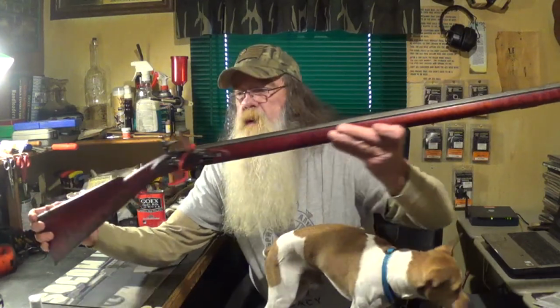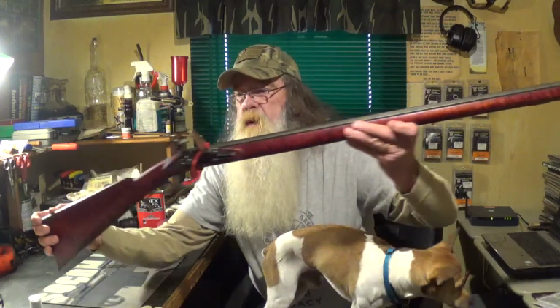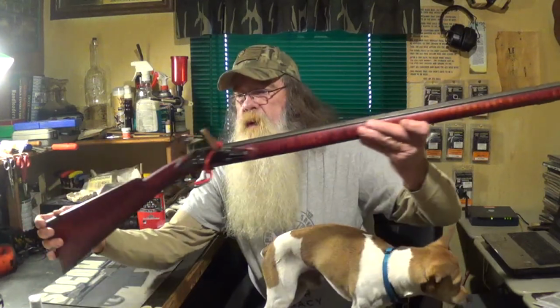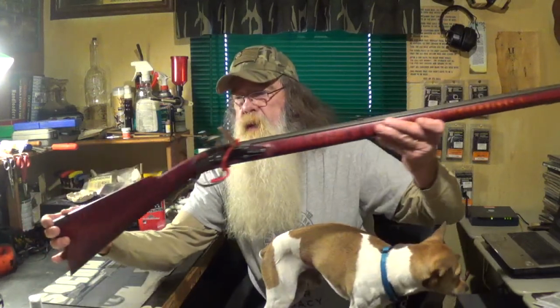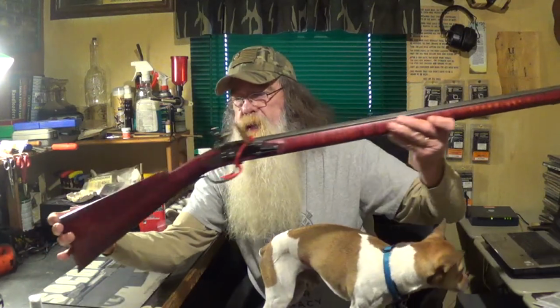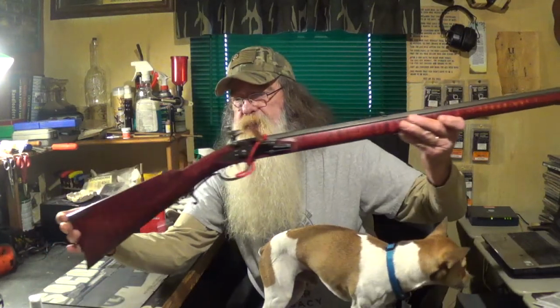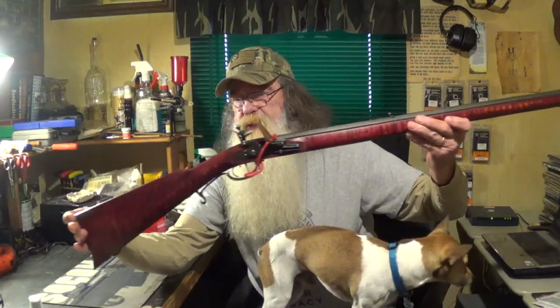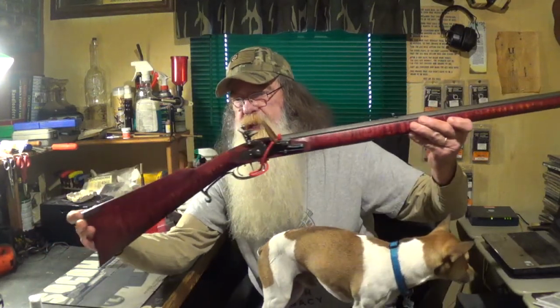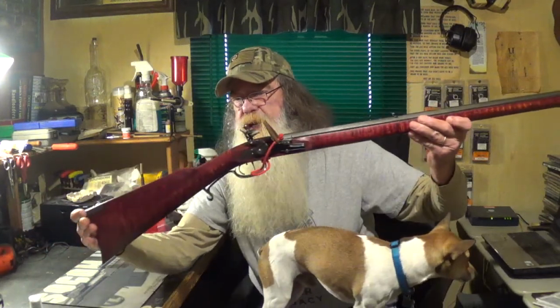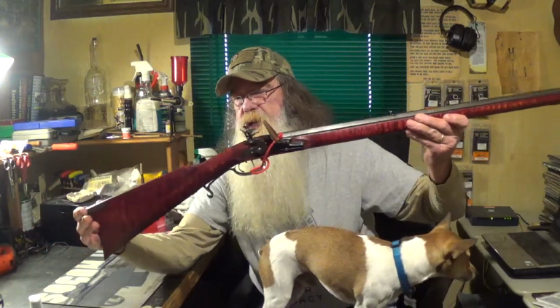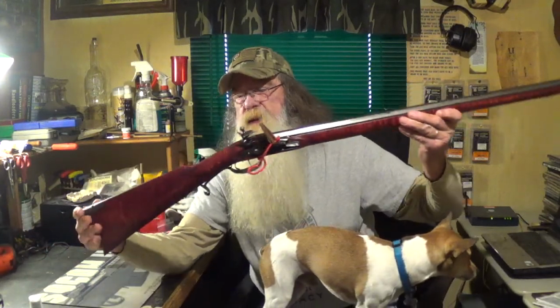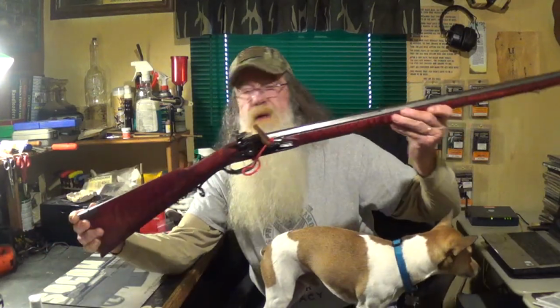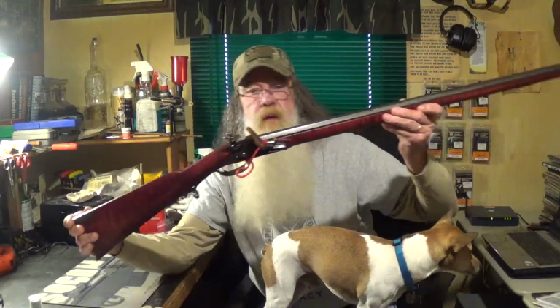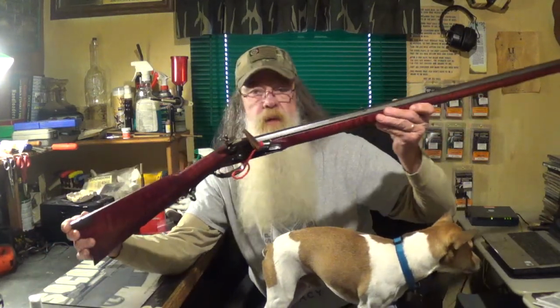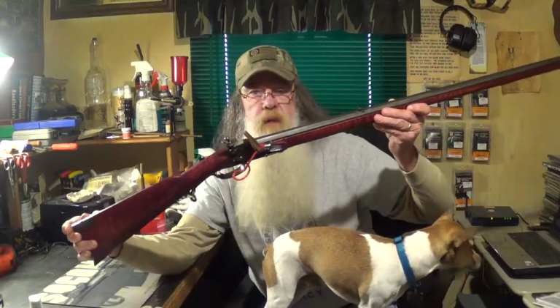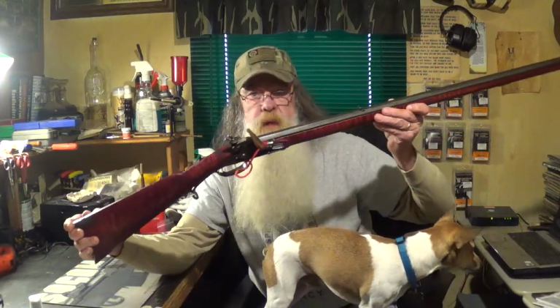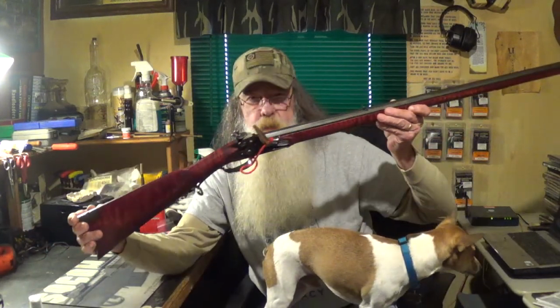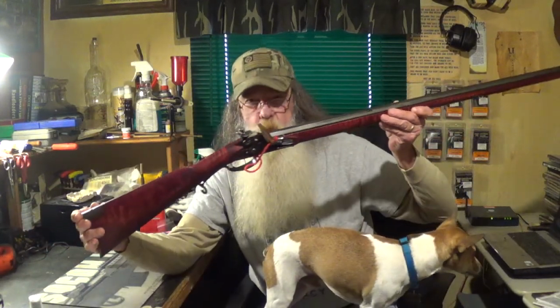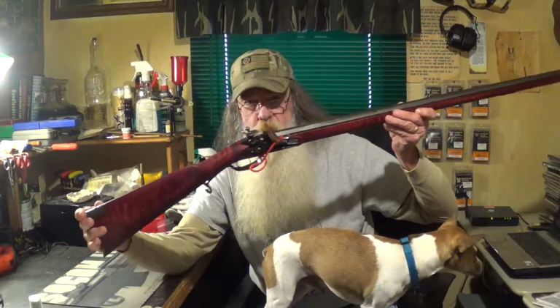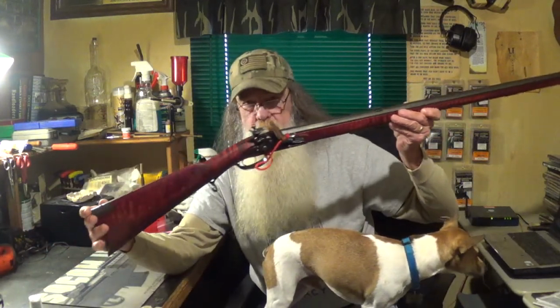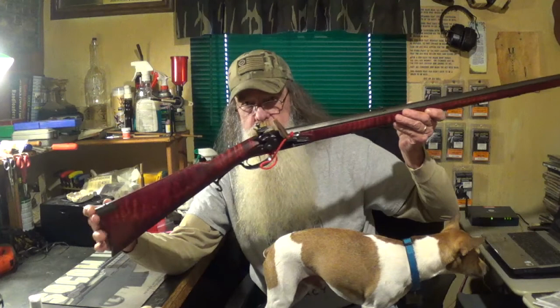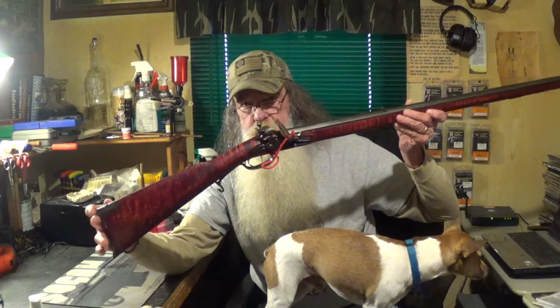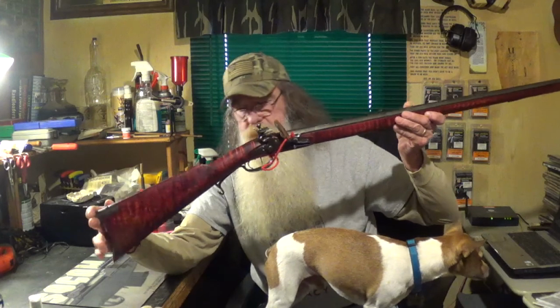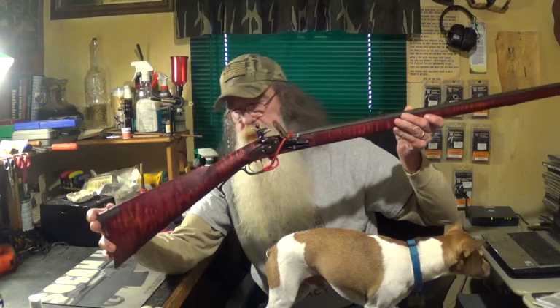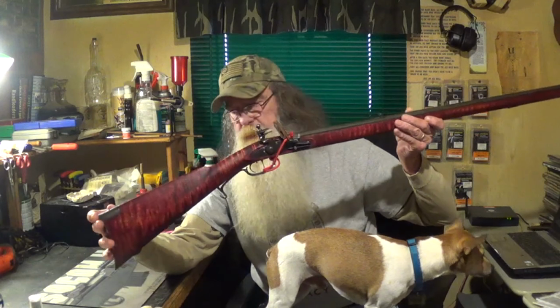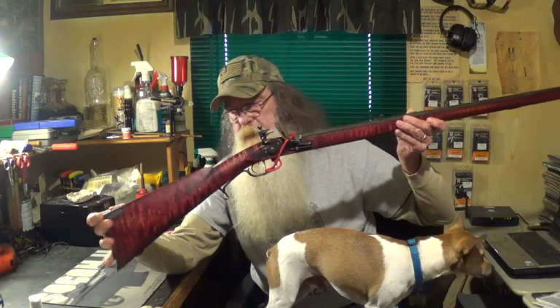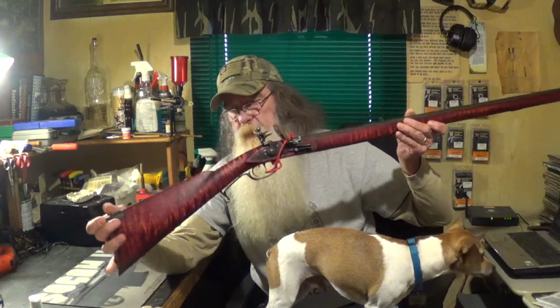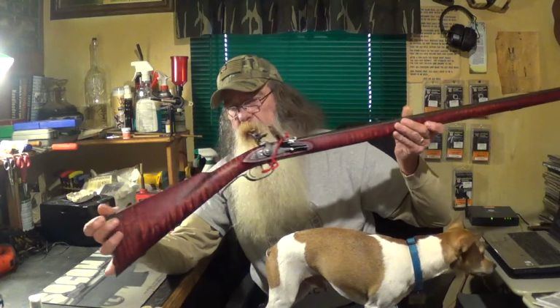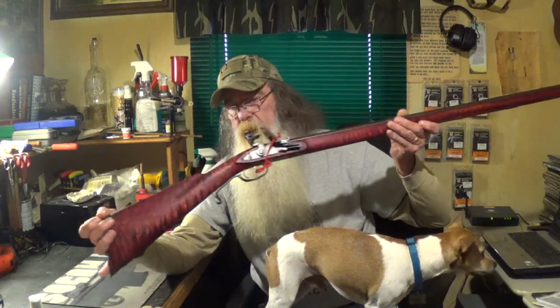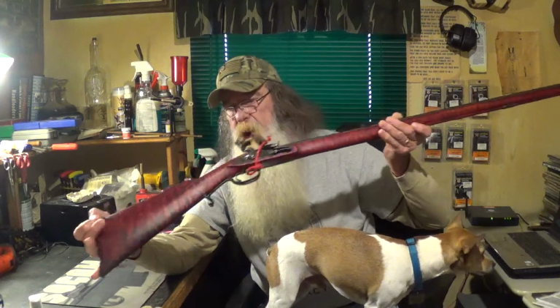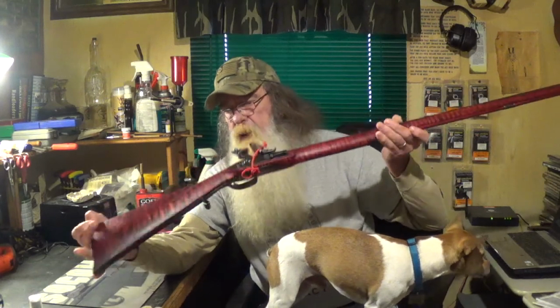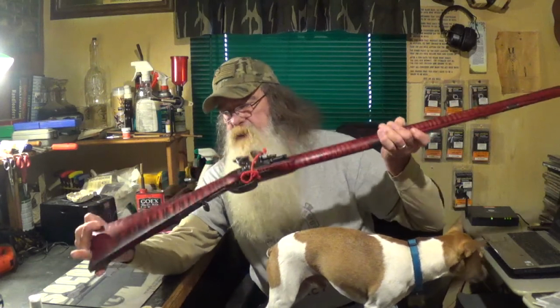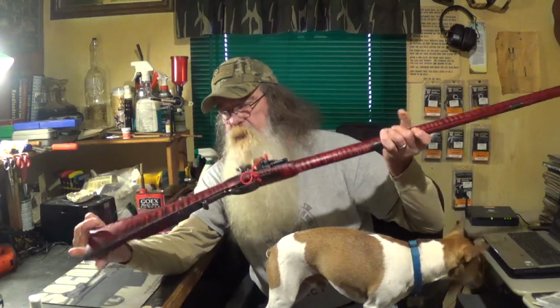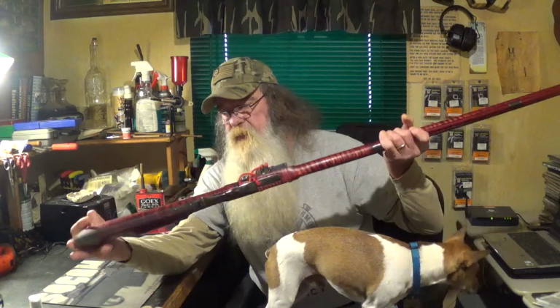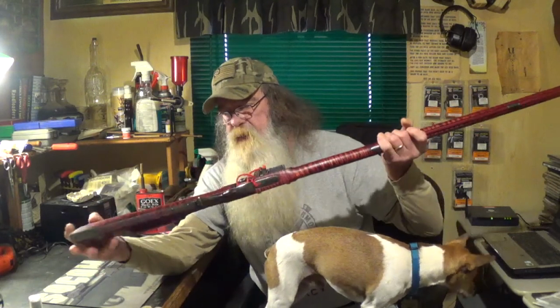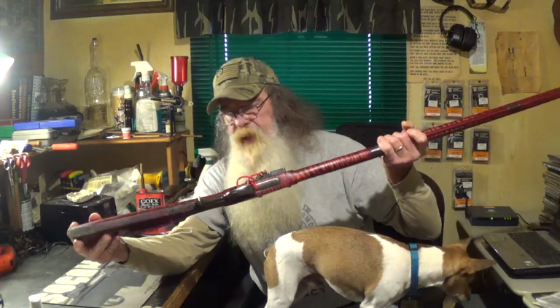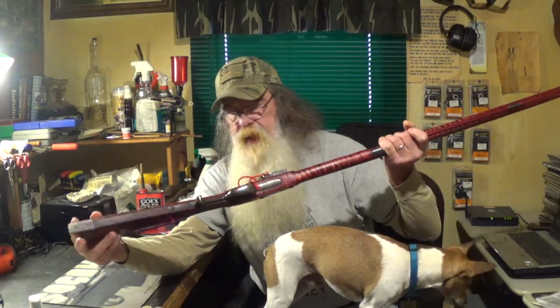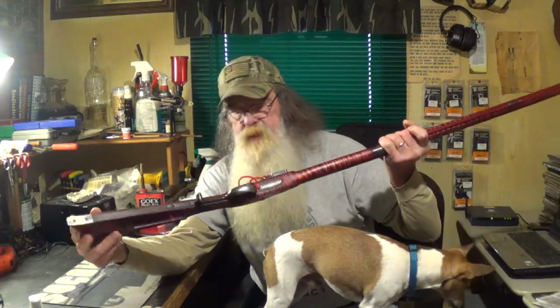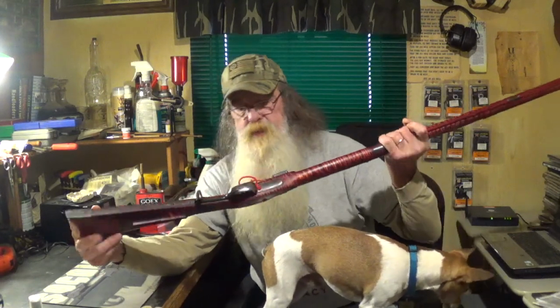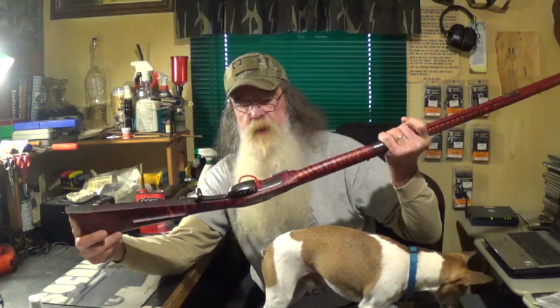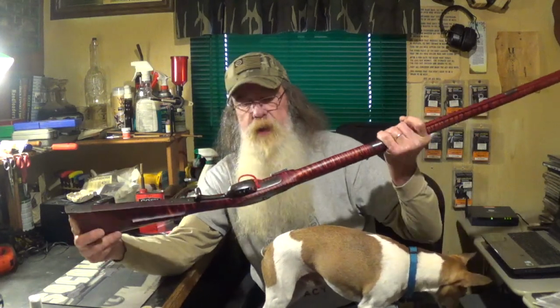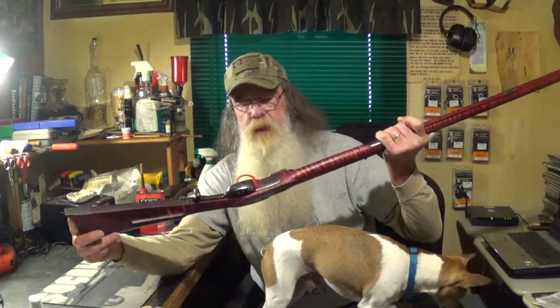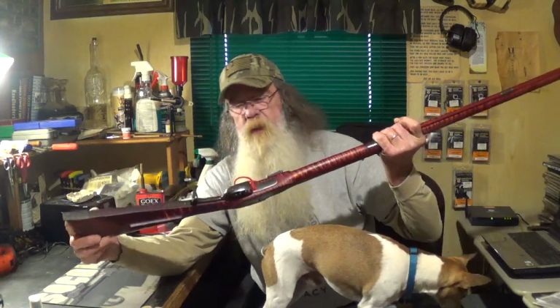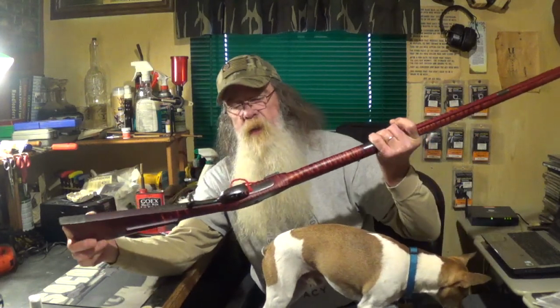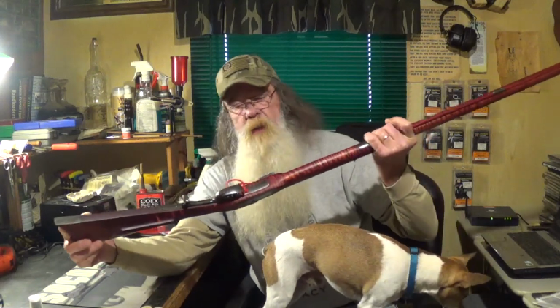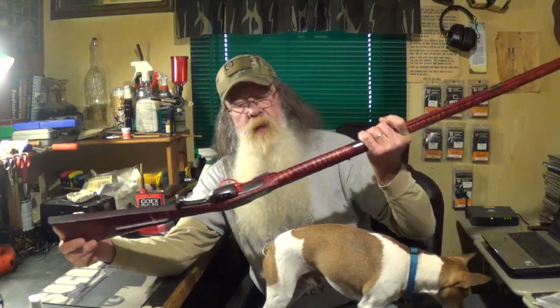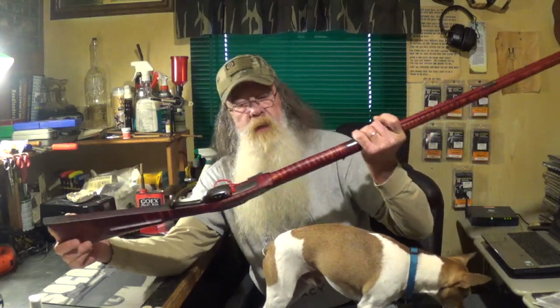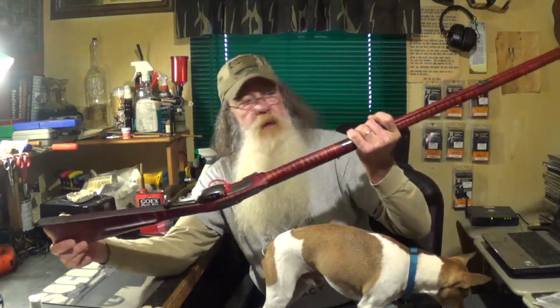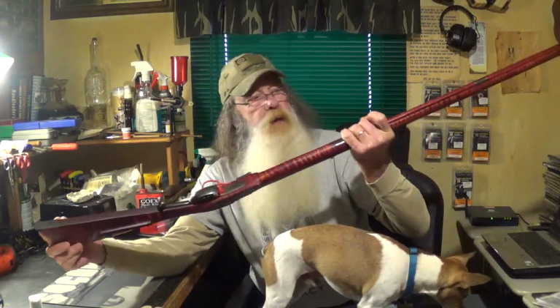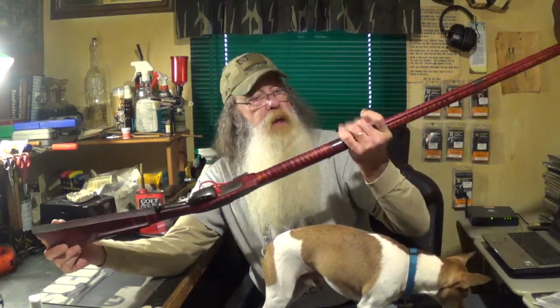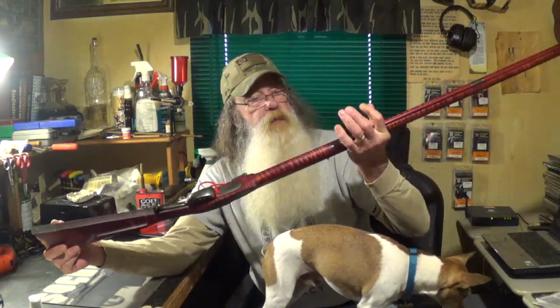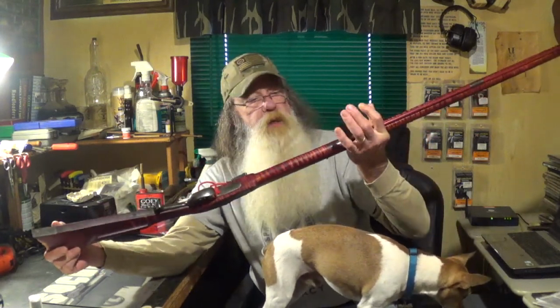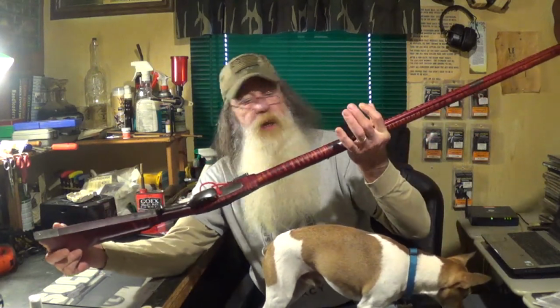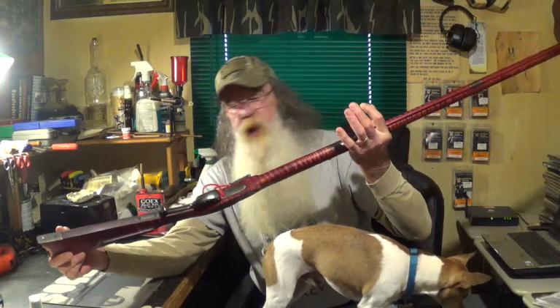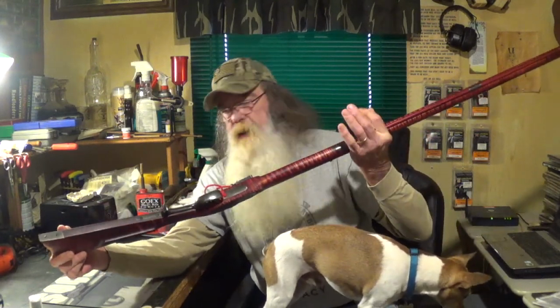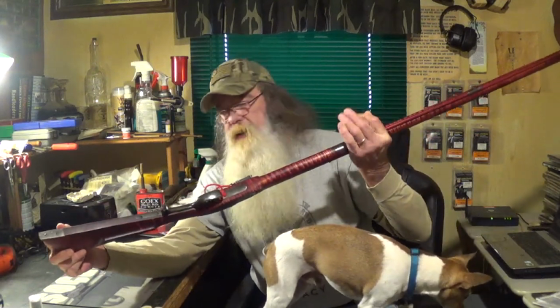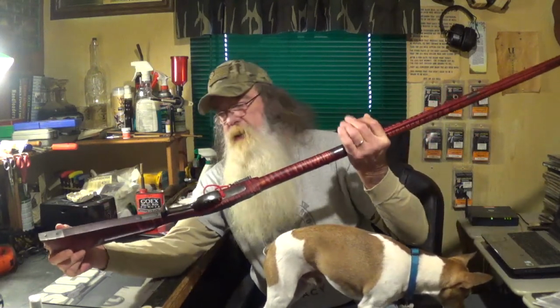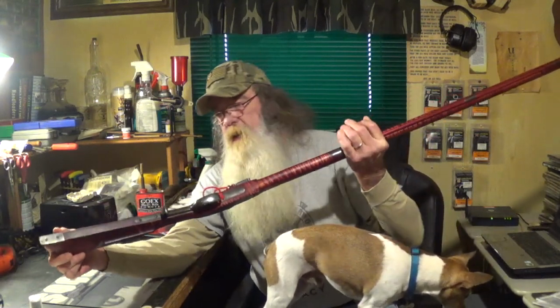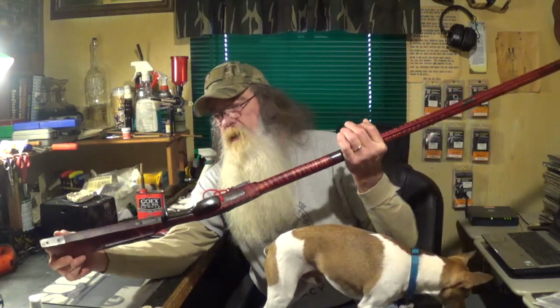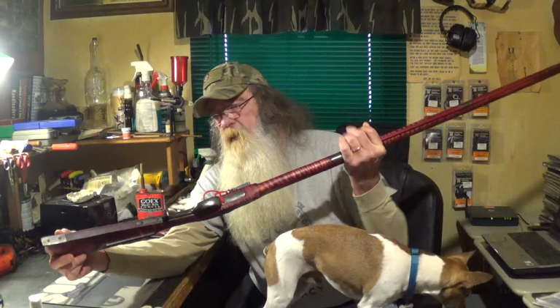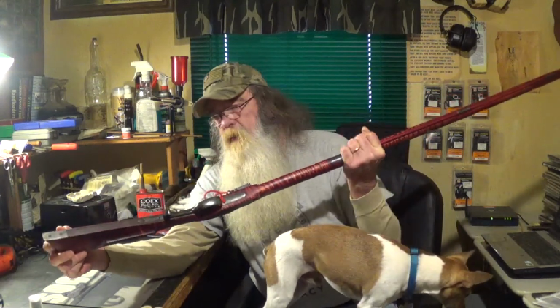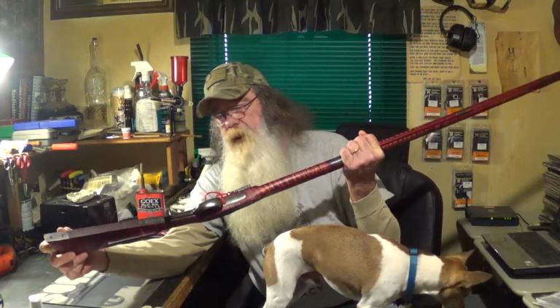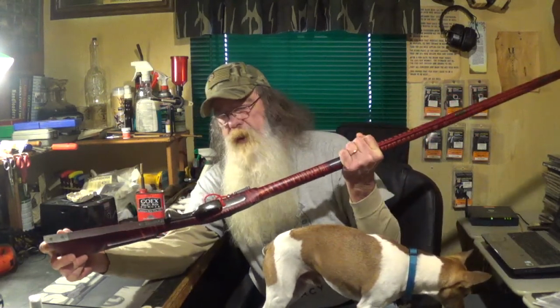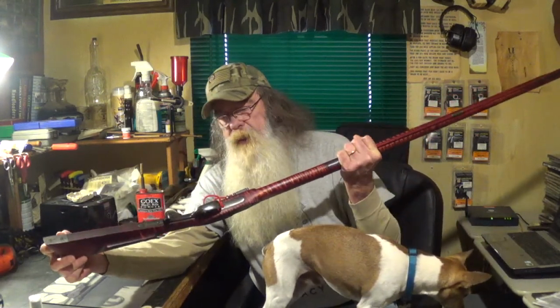And it's stained in red. Some people call it Oxblood English Red. I really like that color on the gun.